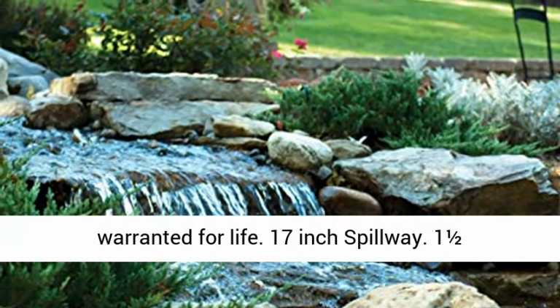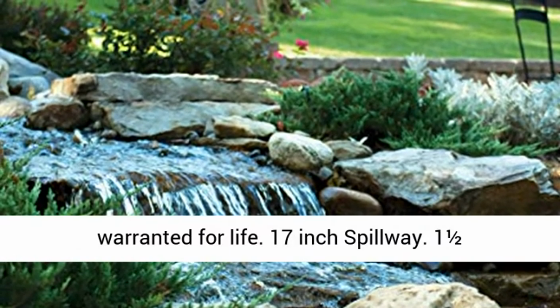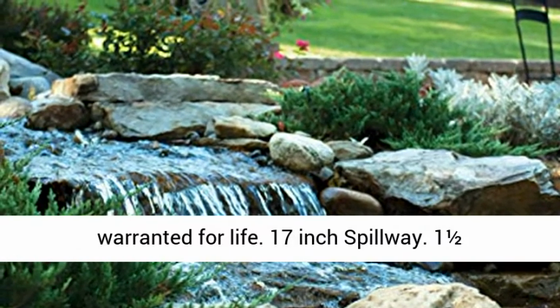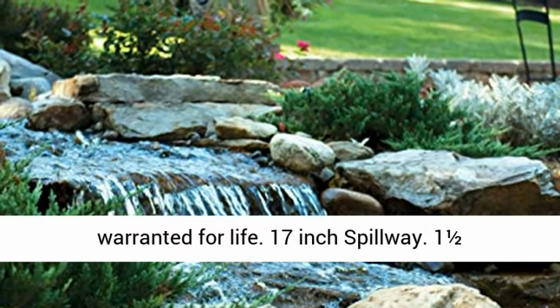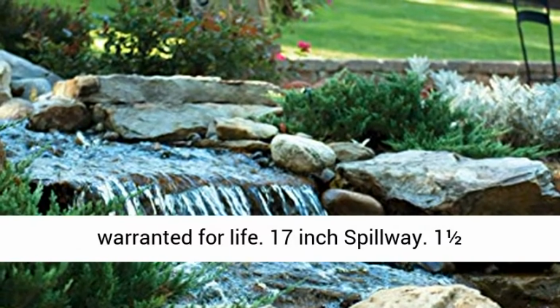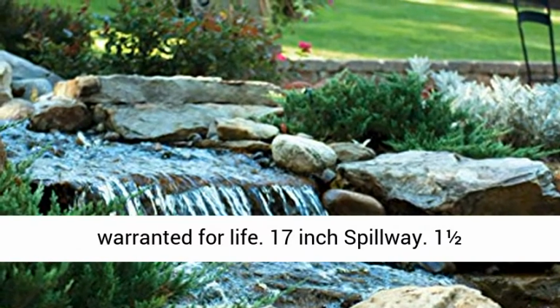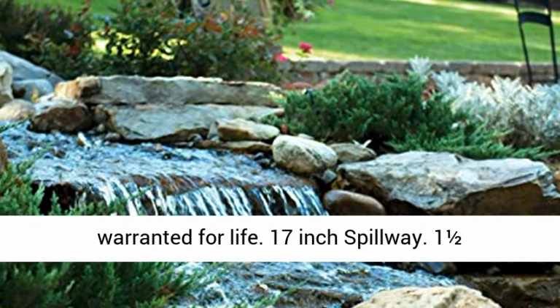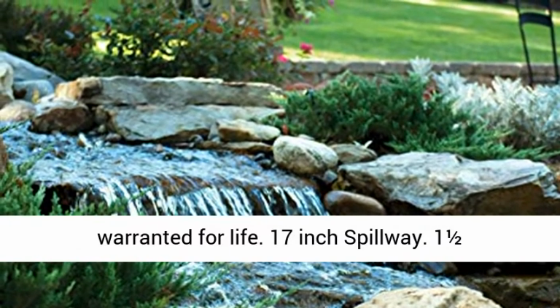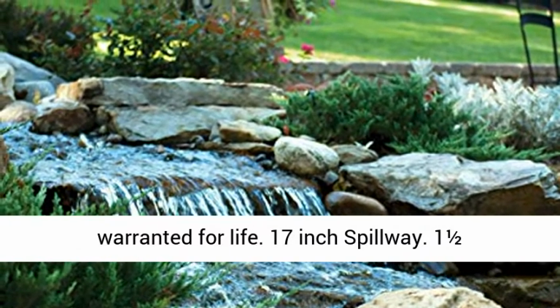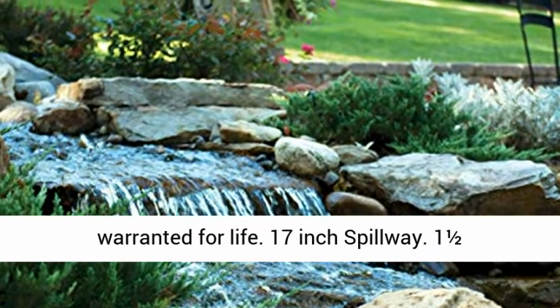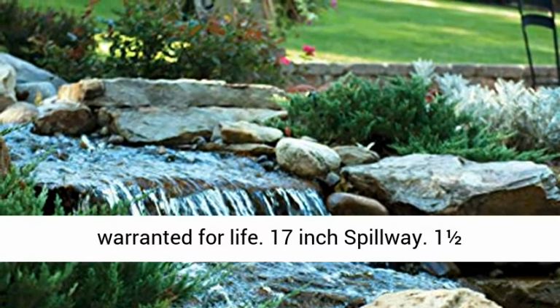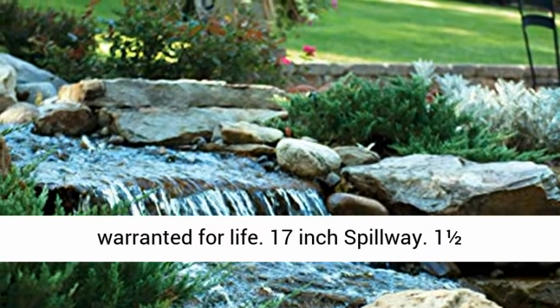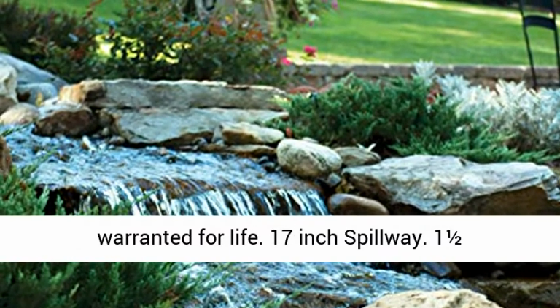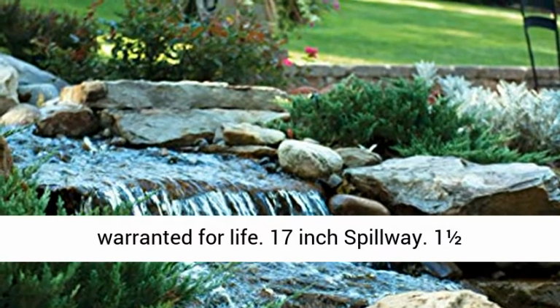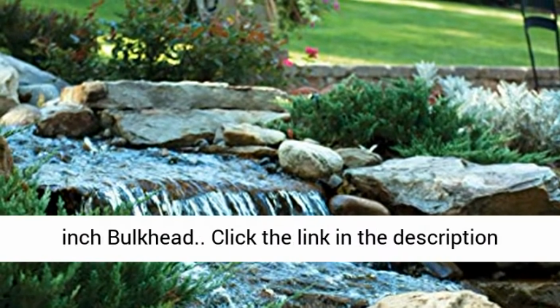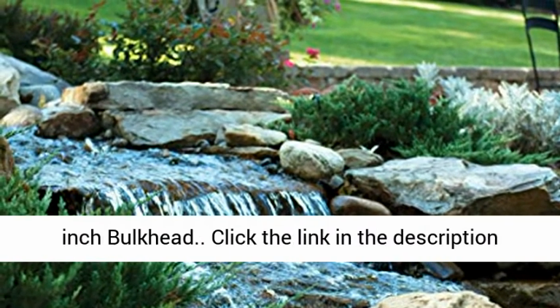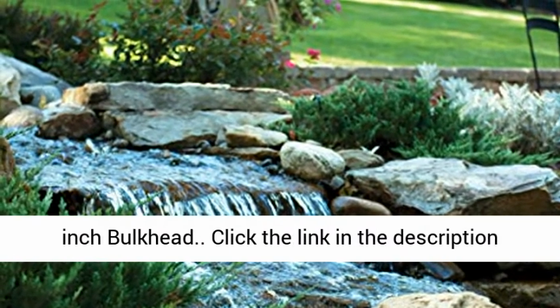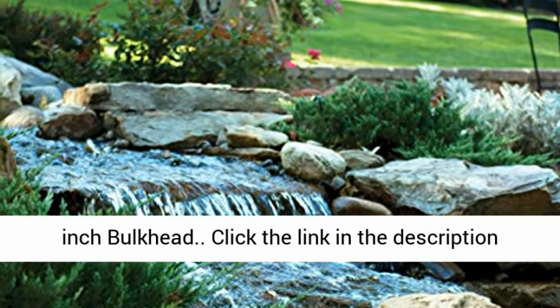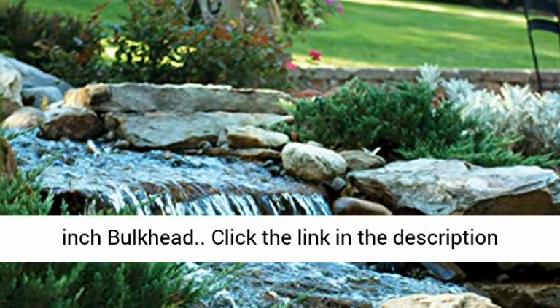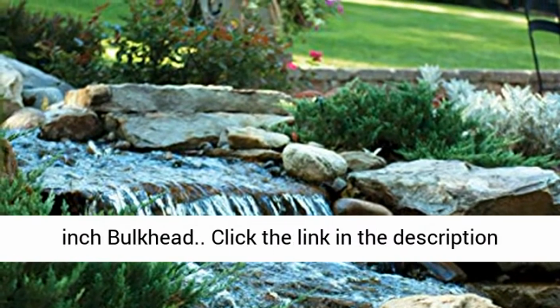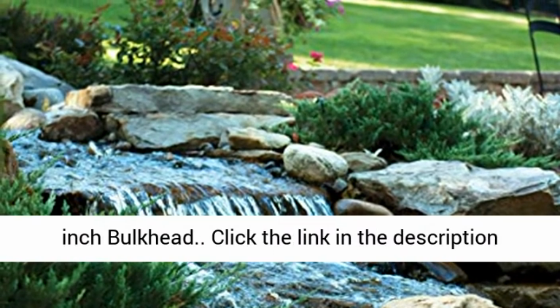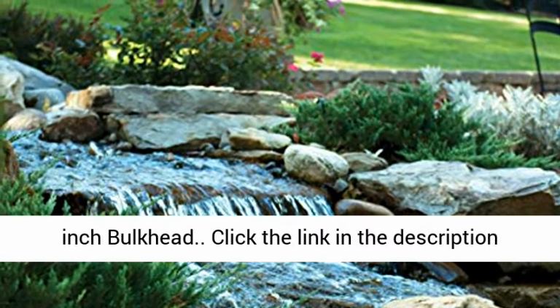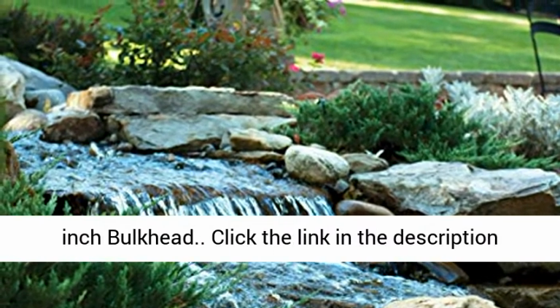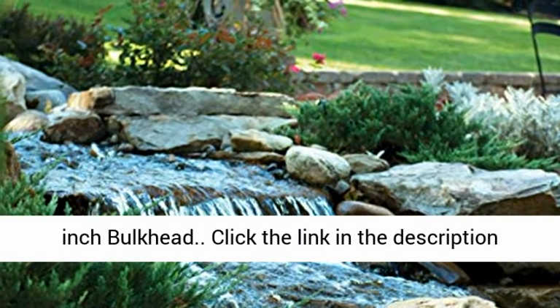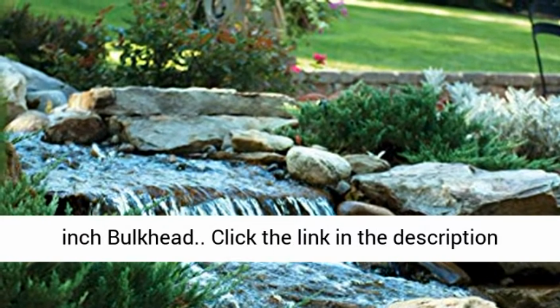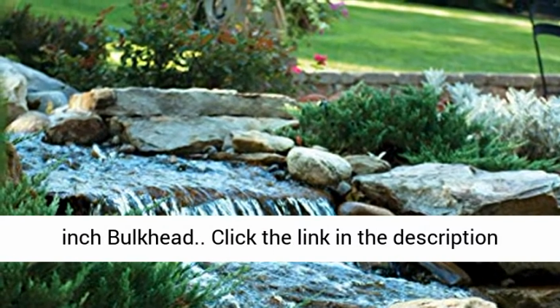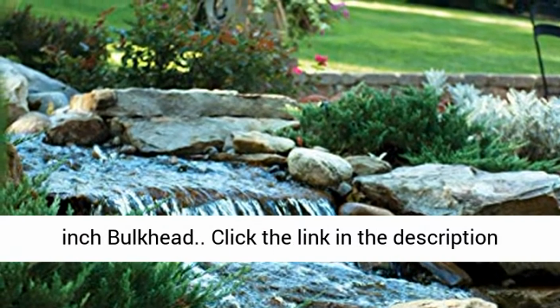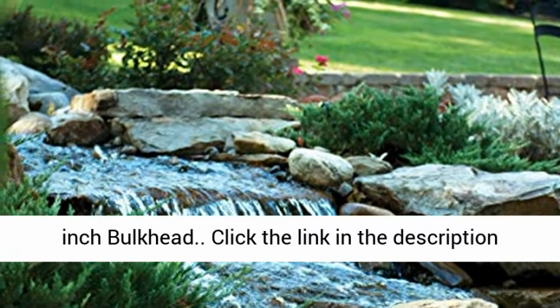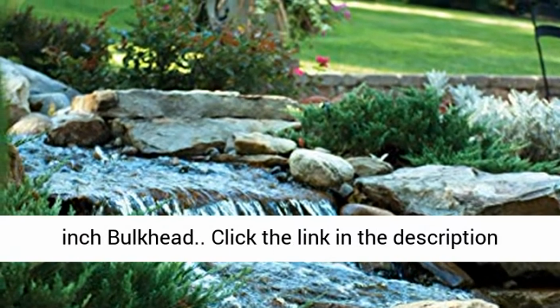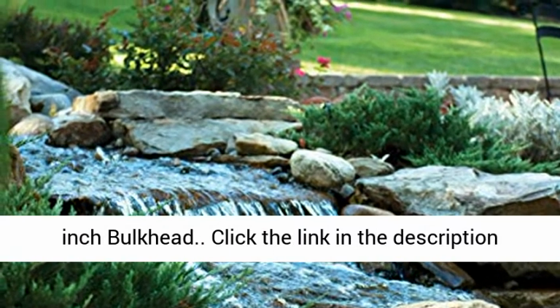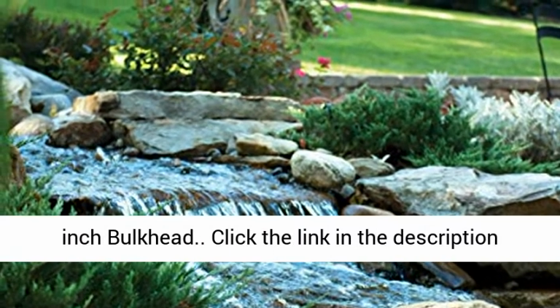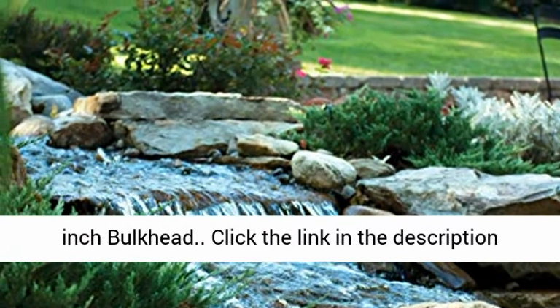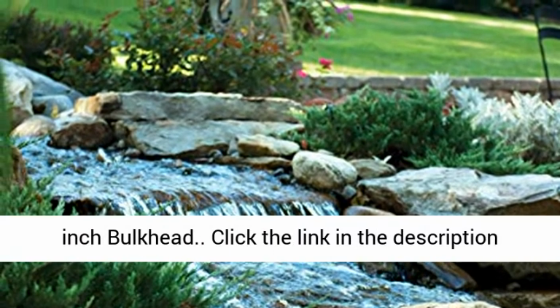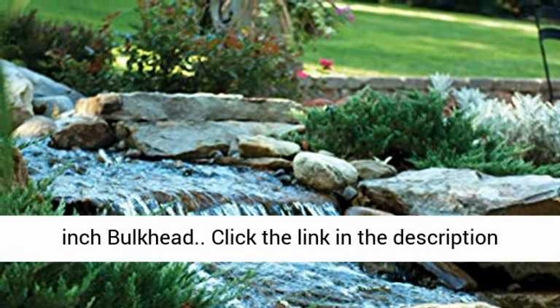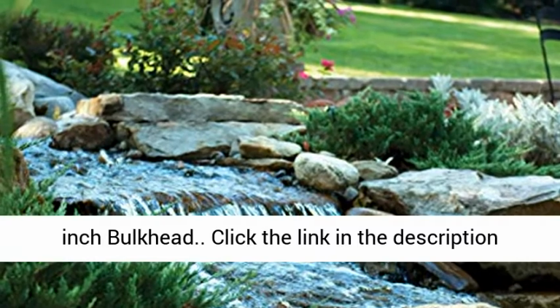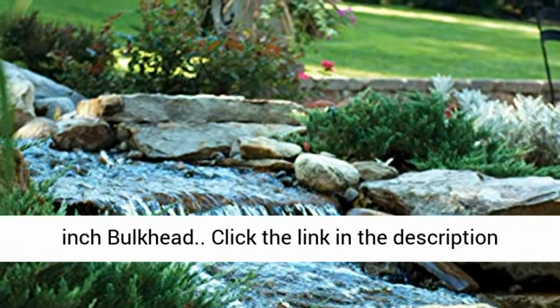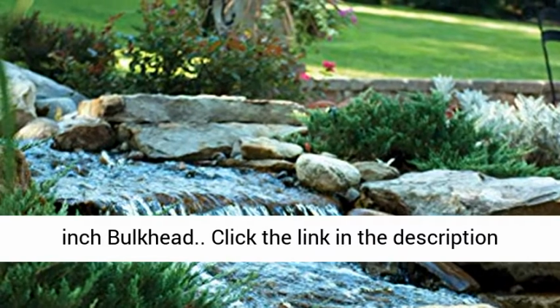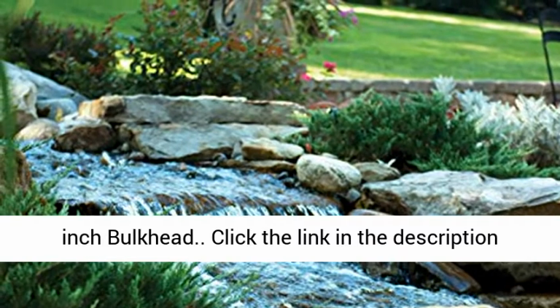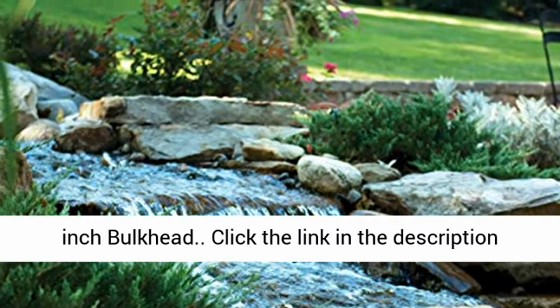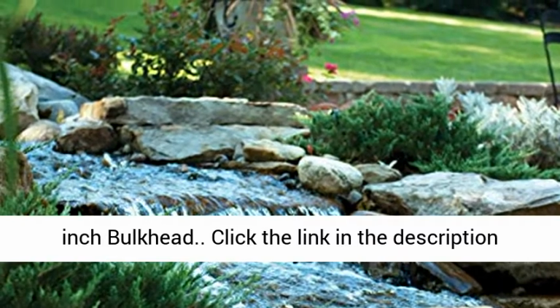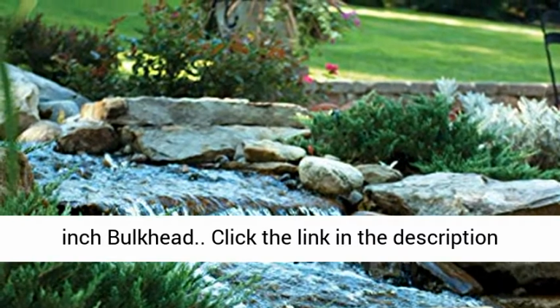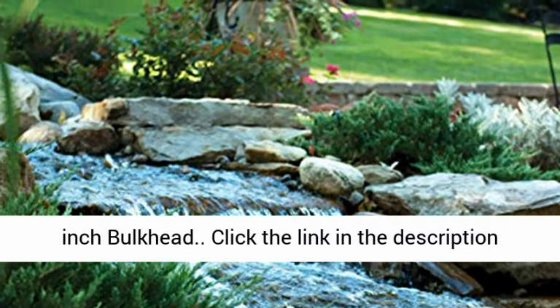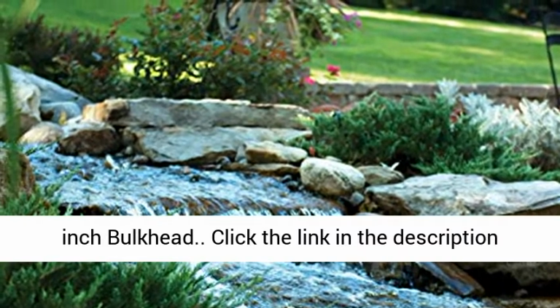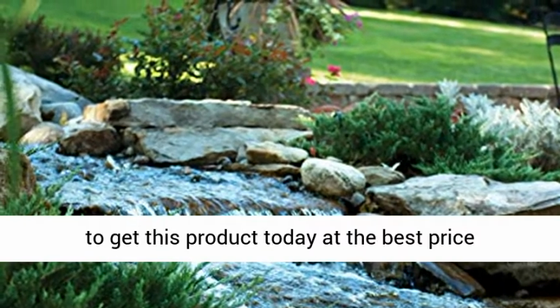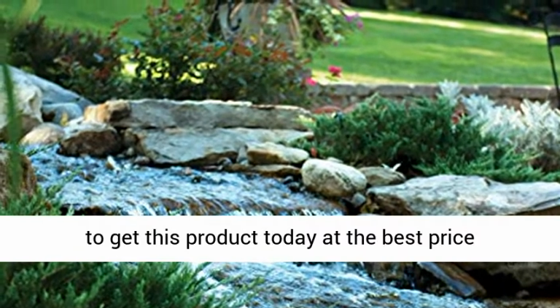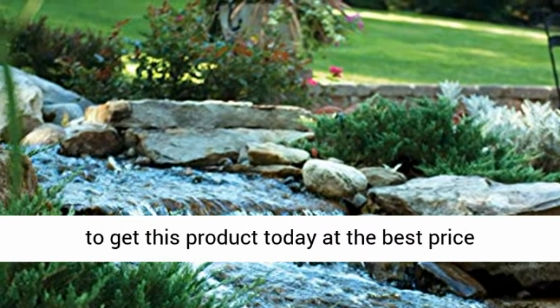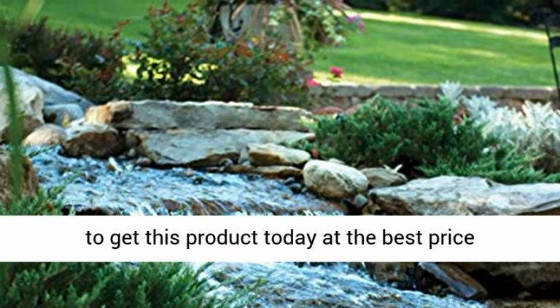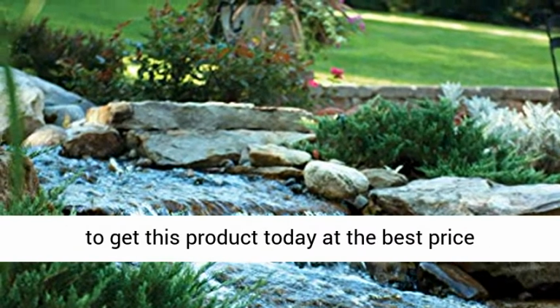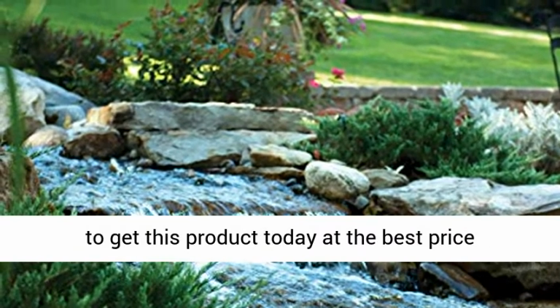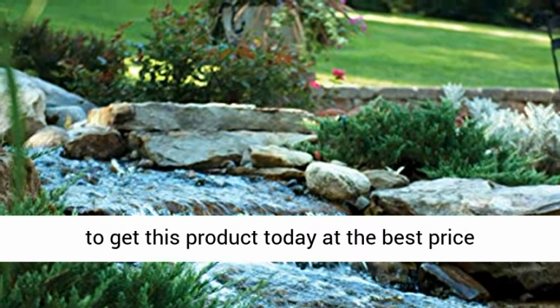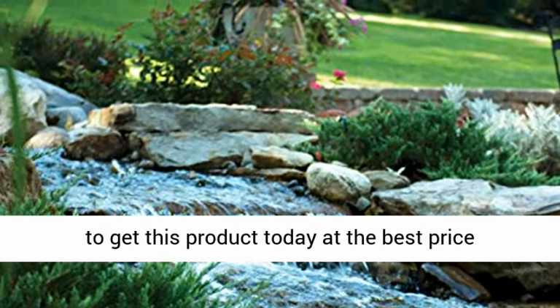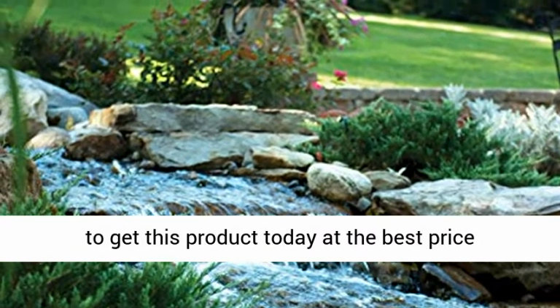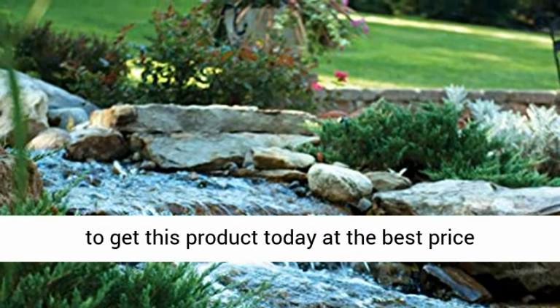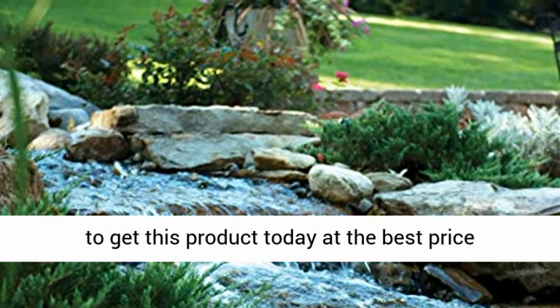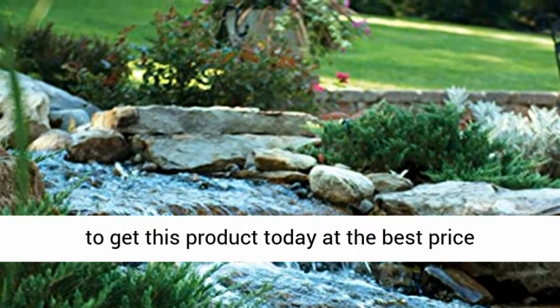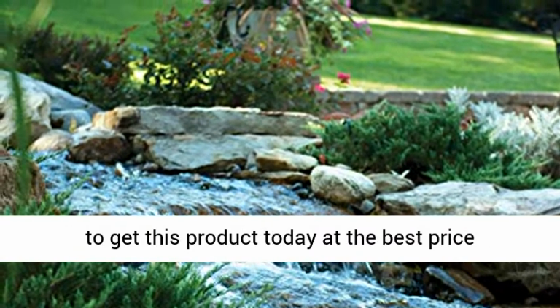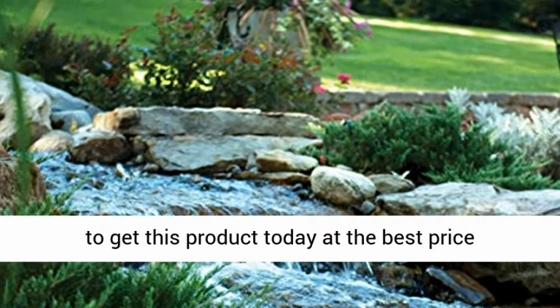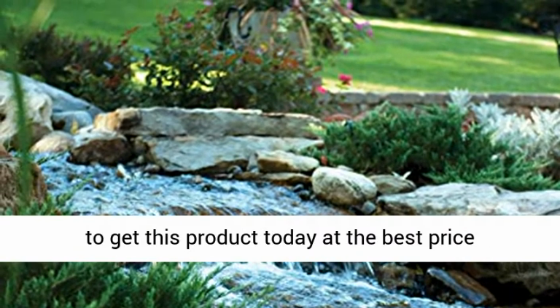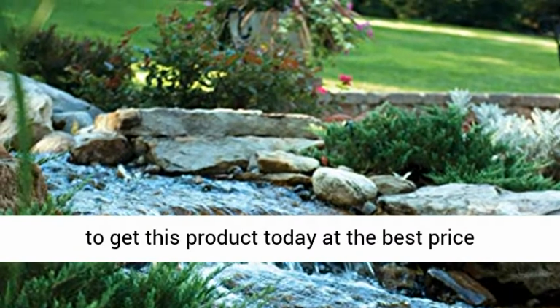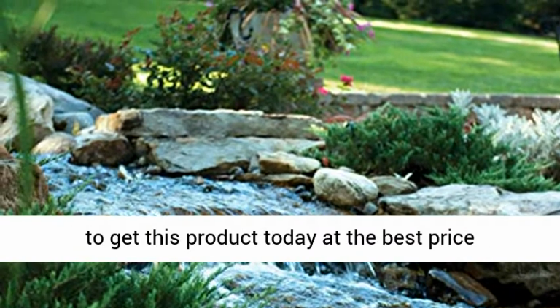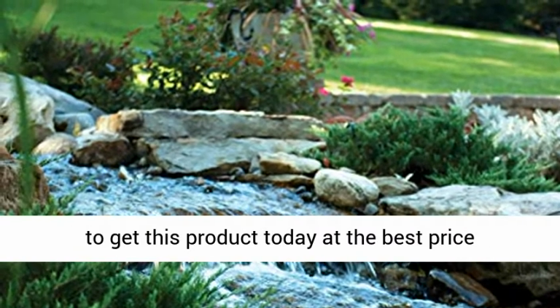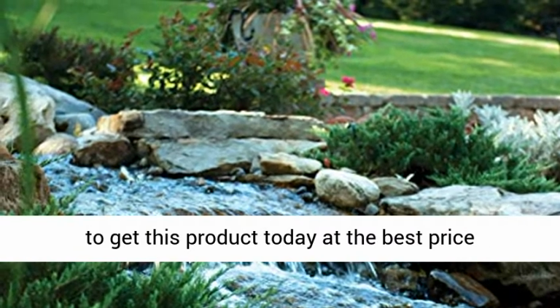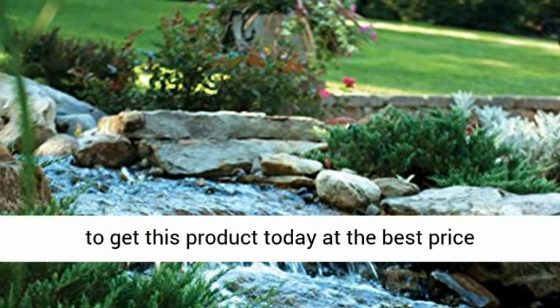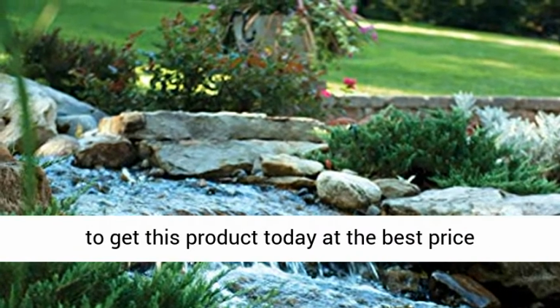17-inch spillway. 1 1/2-inch bulkhead. Click the link in the description to get this product today at the best price.